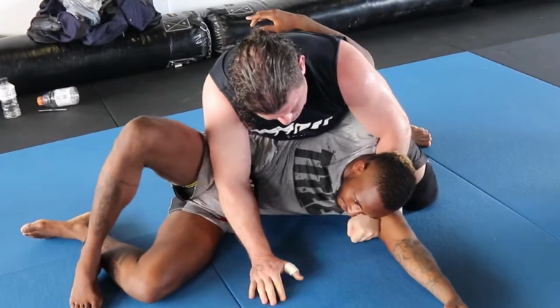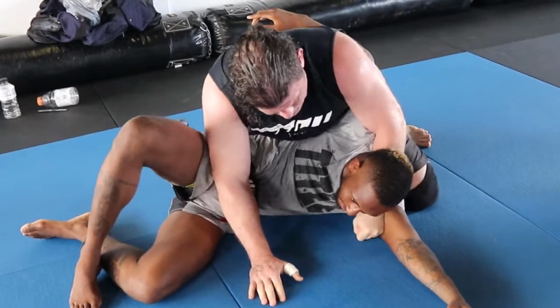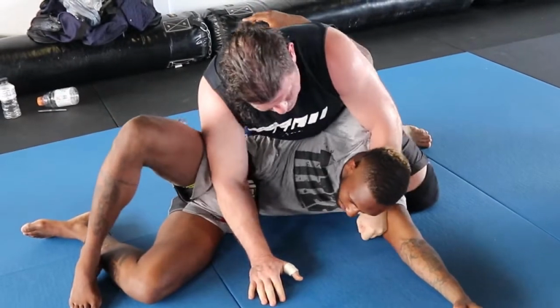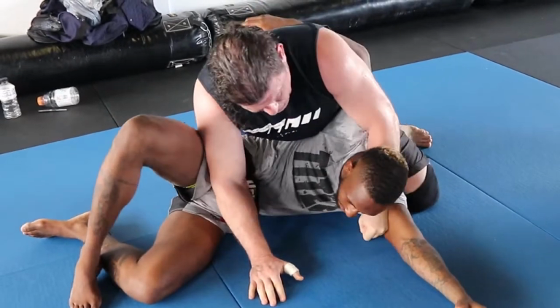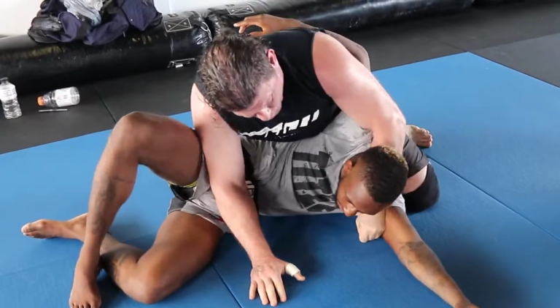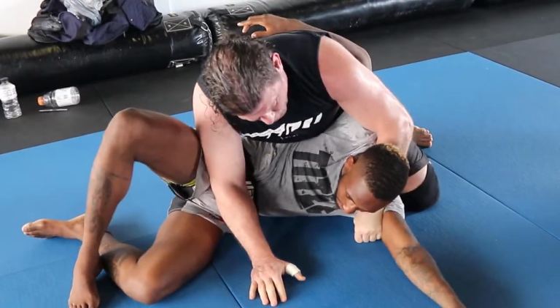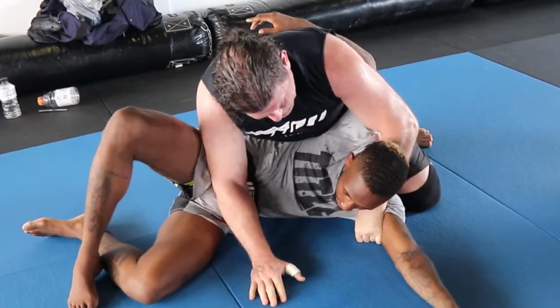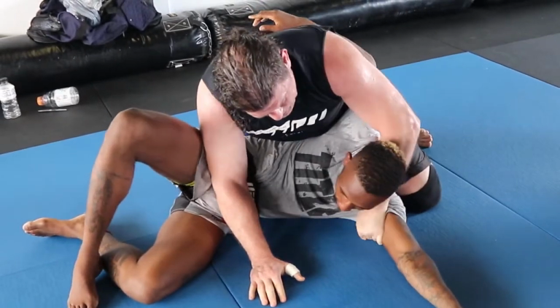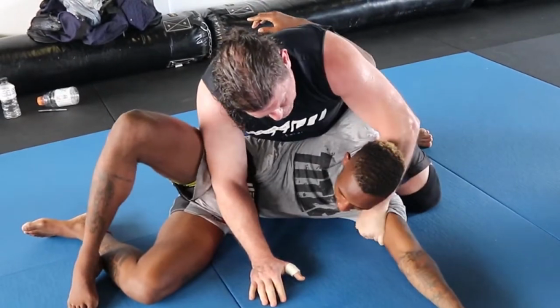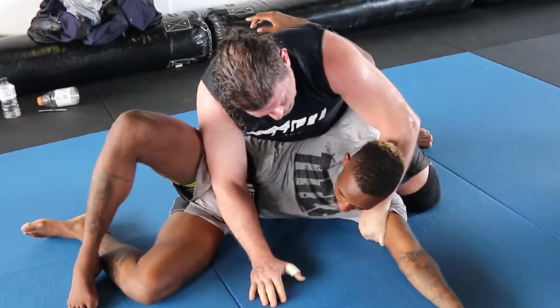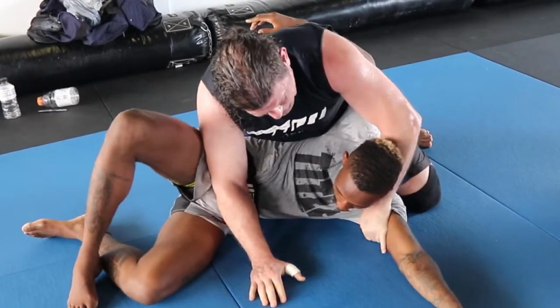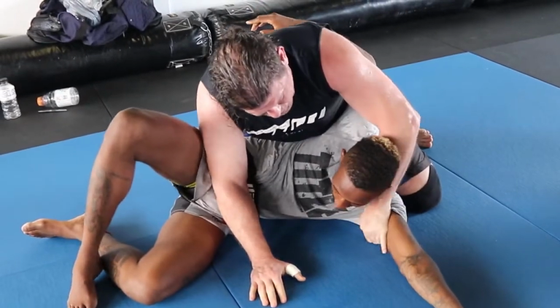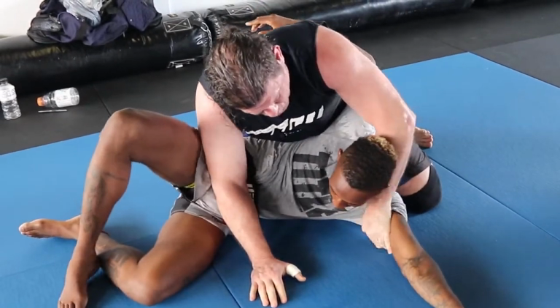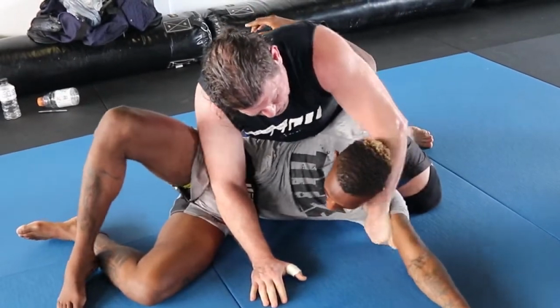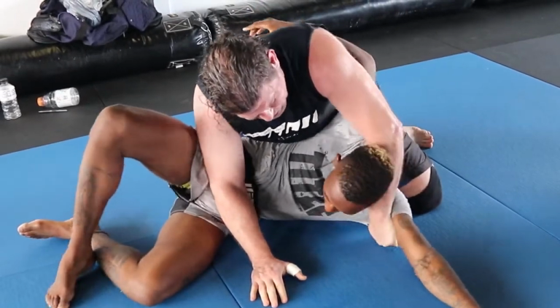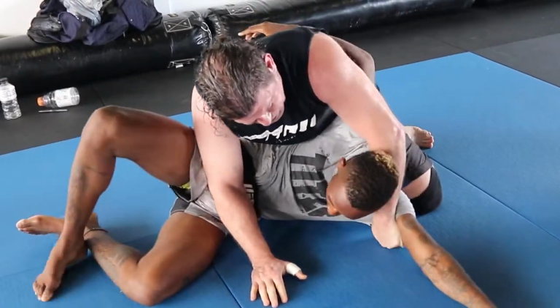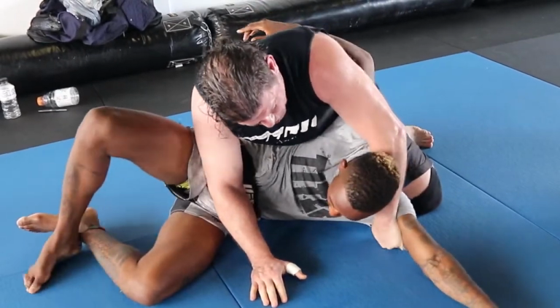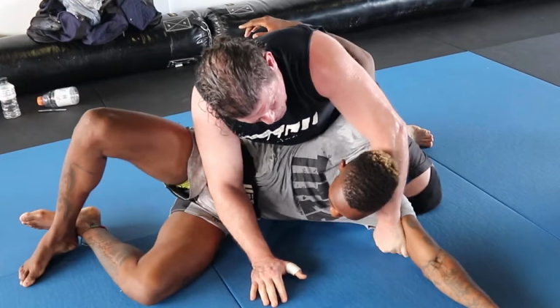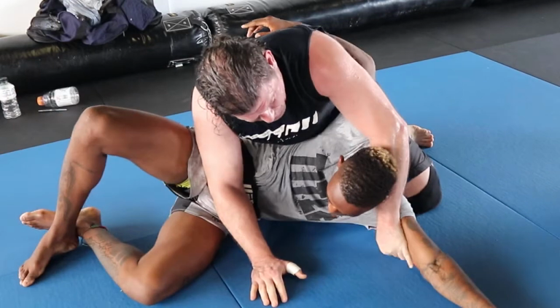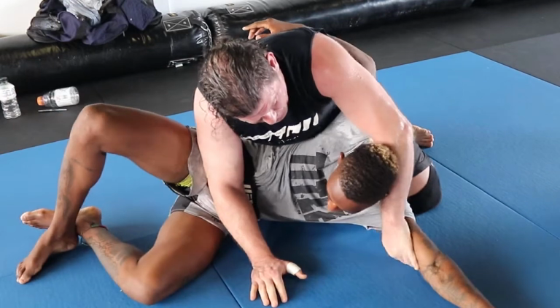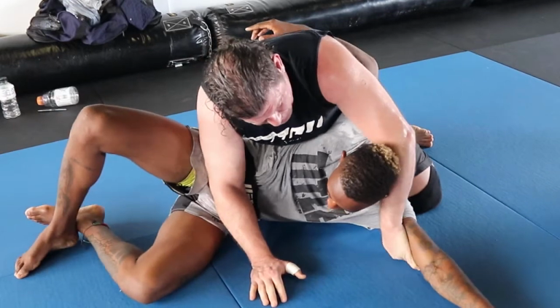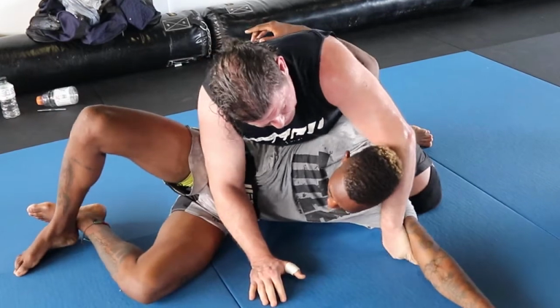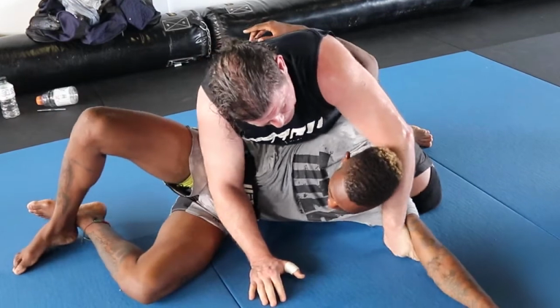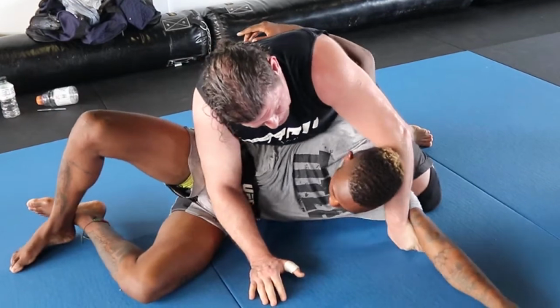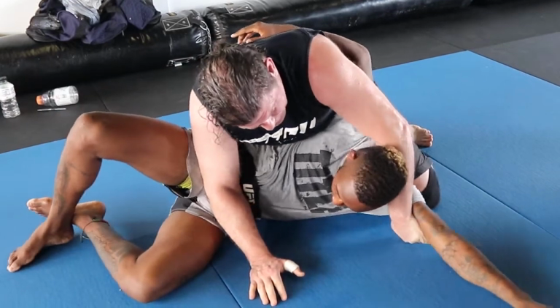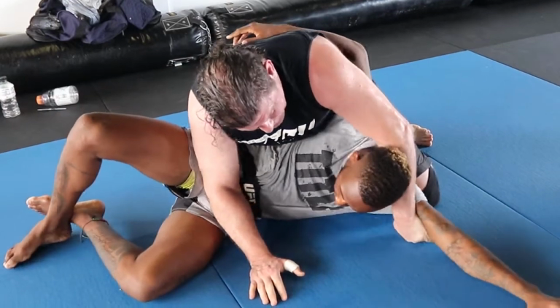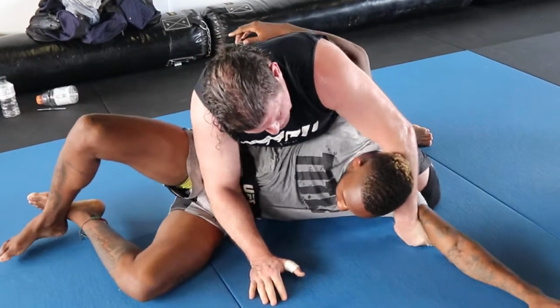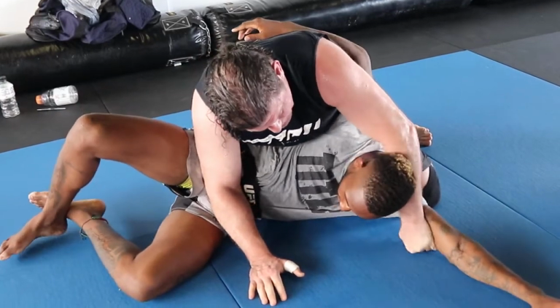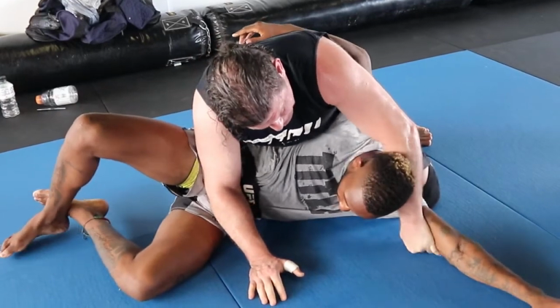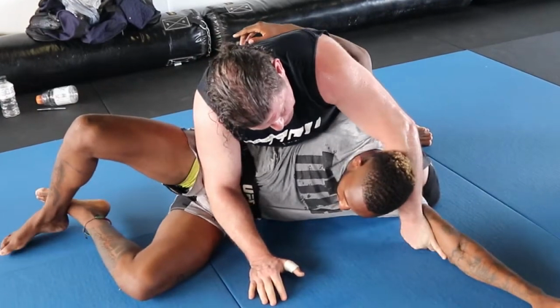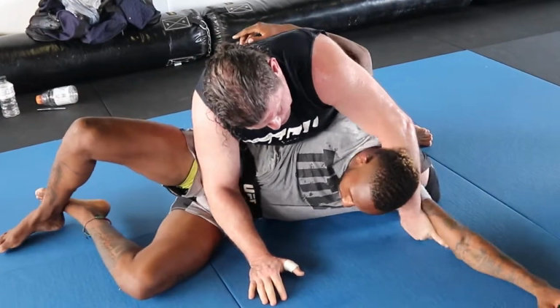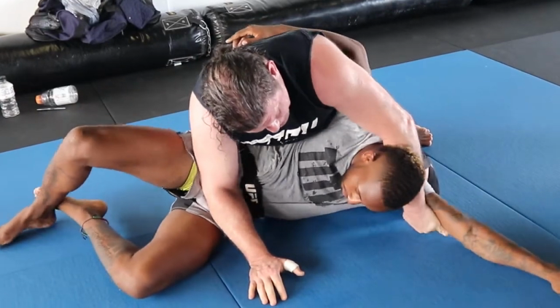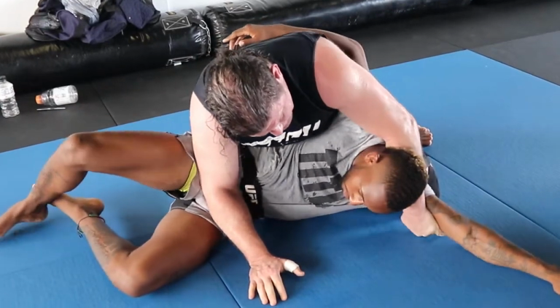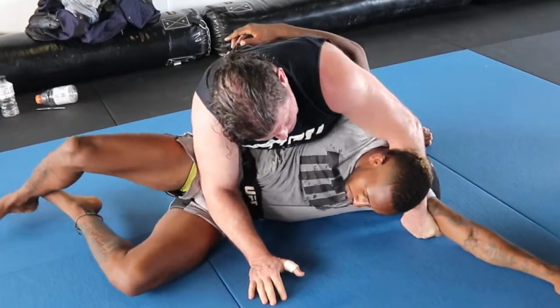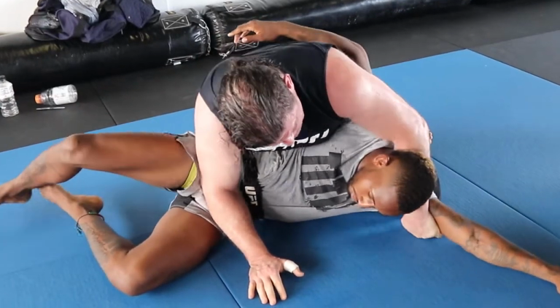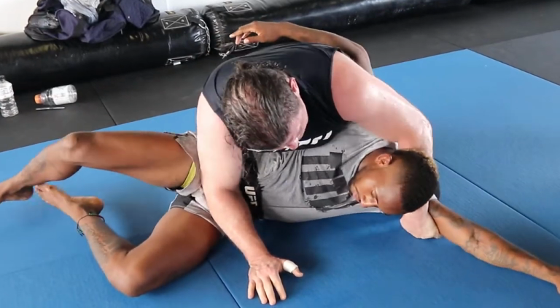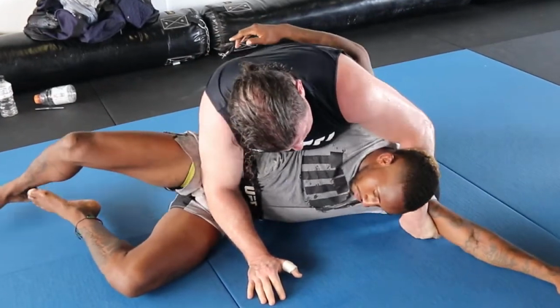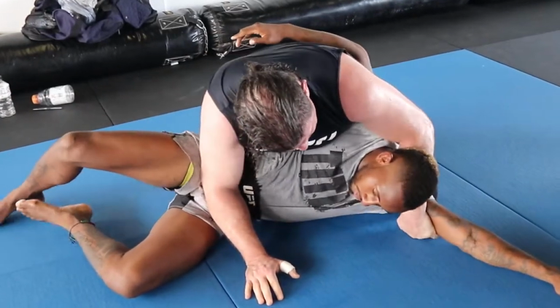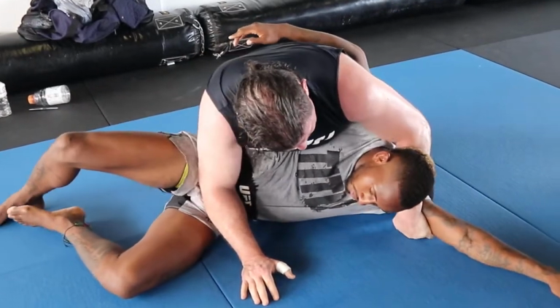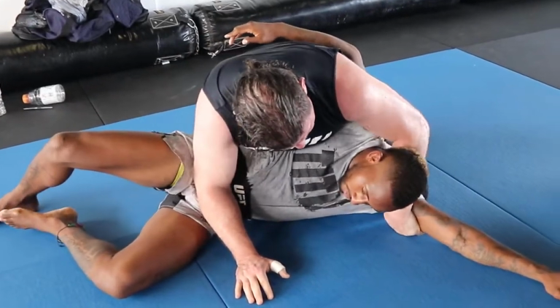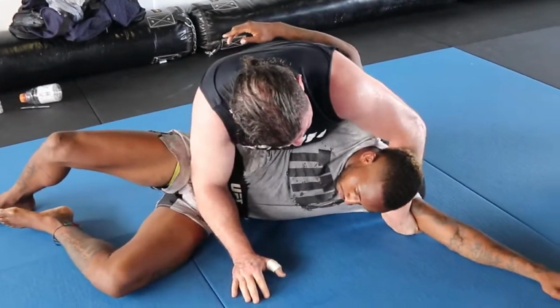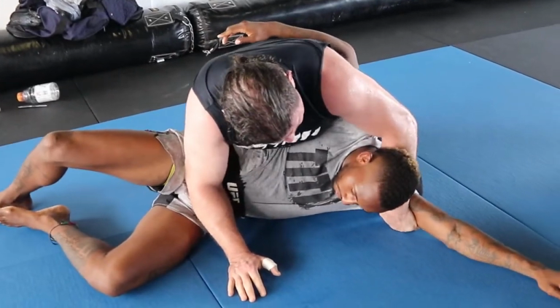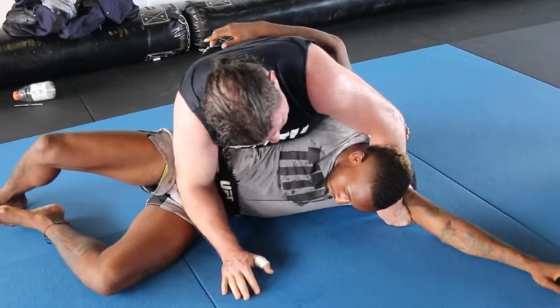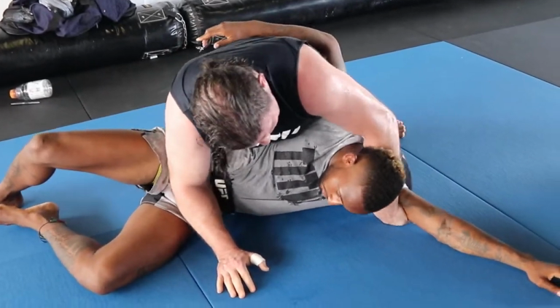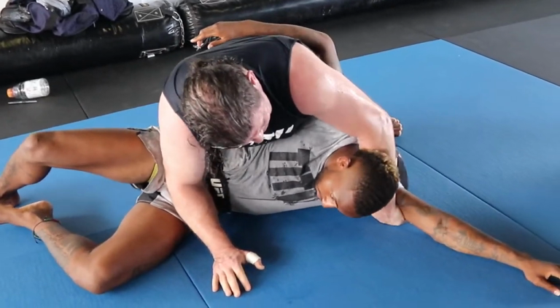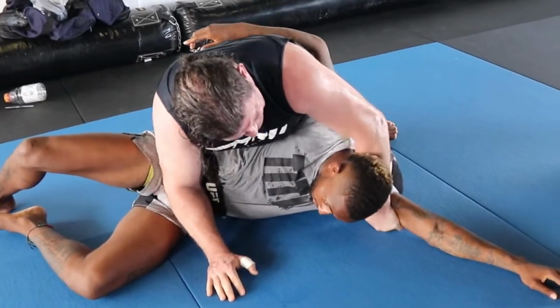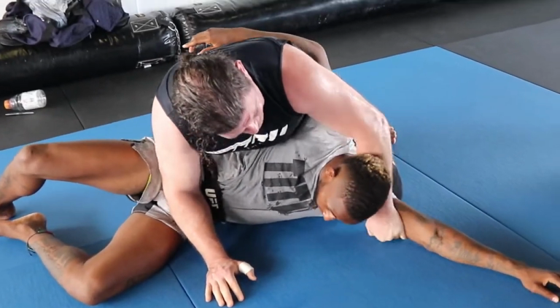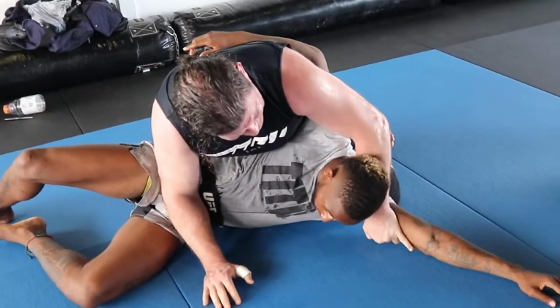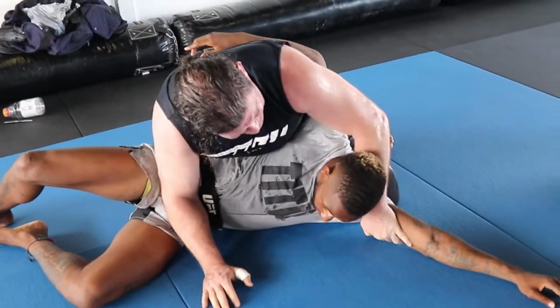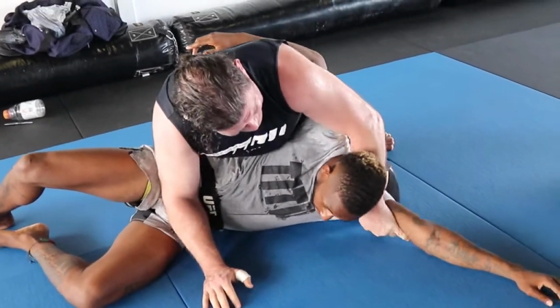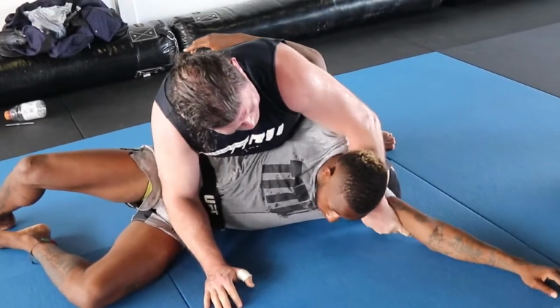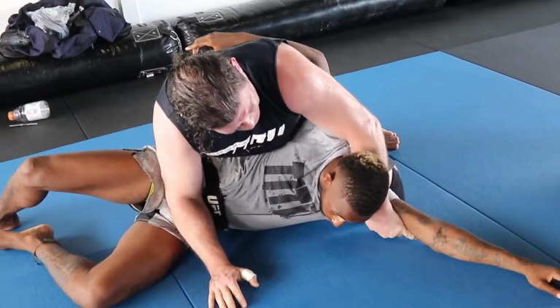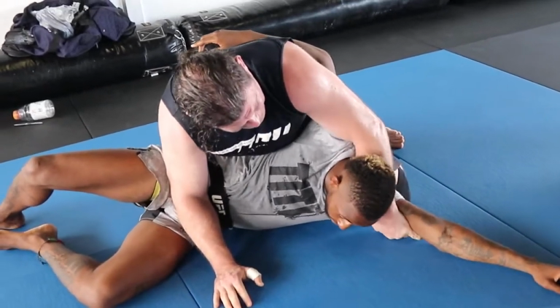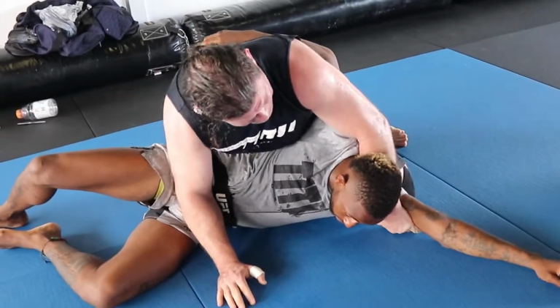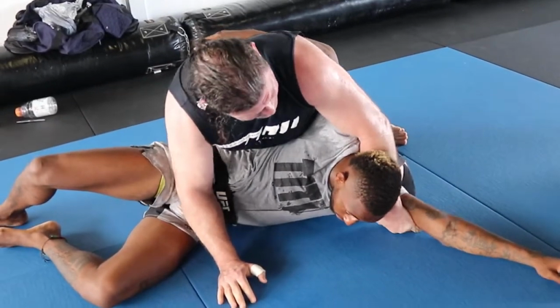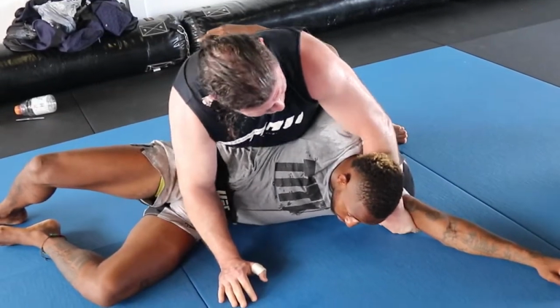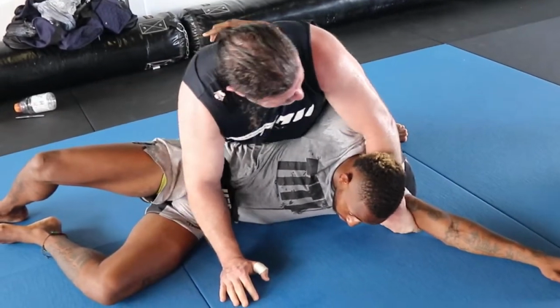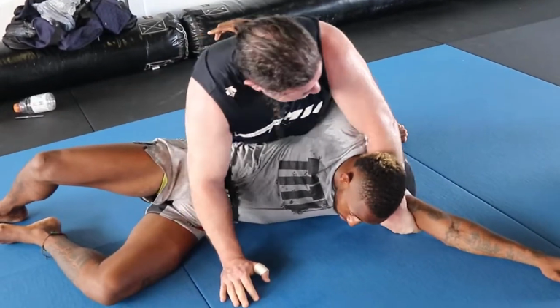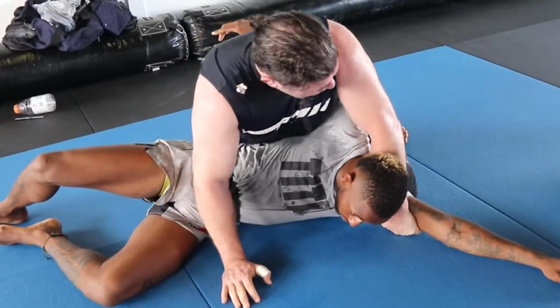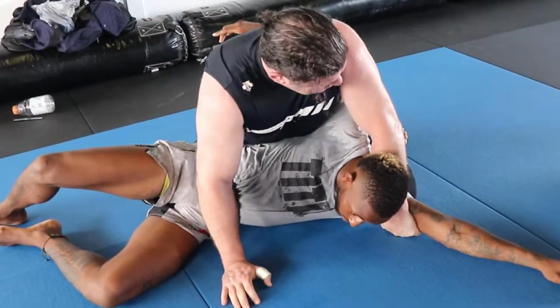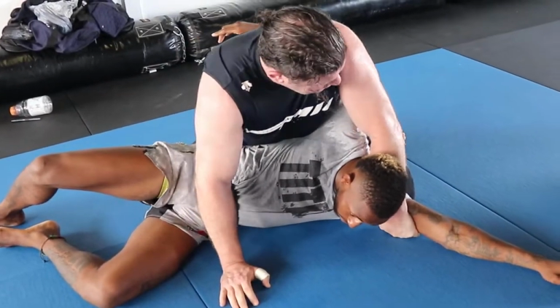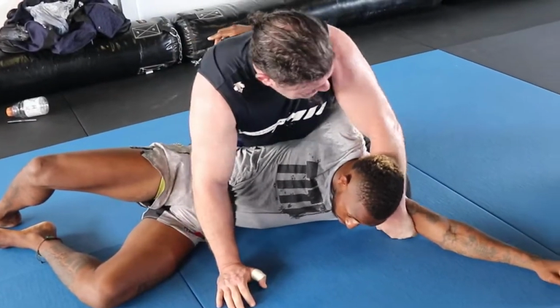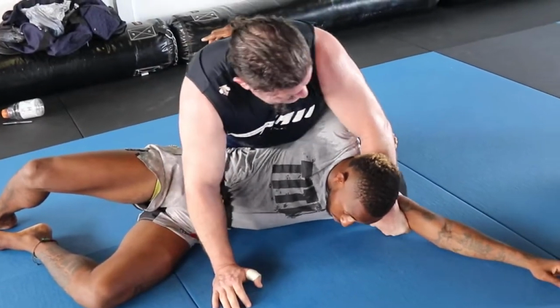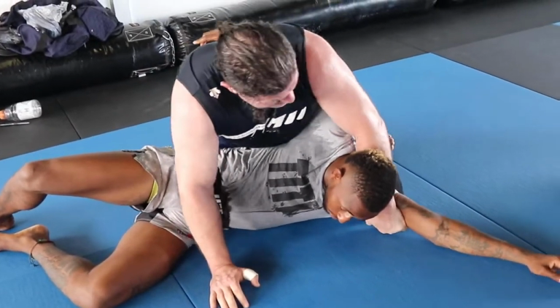Now walk this back towards his elbow. Relax. You're not more flexible.